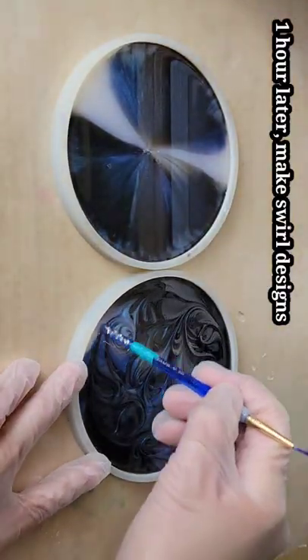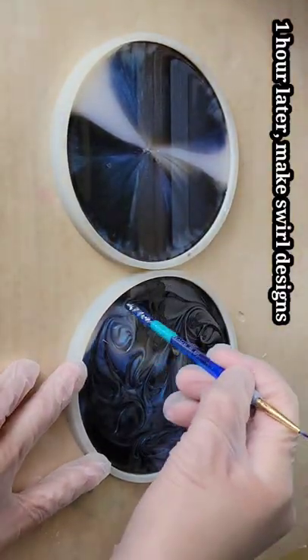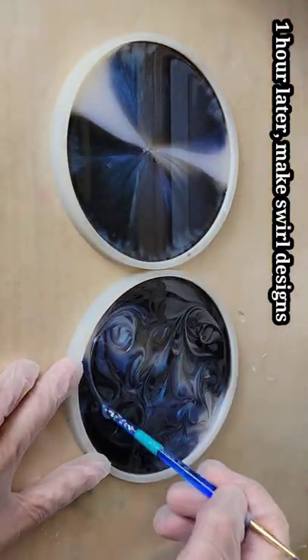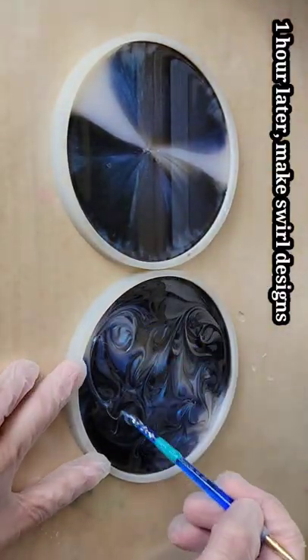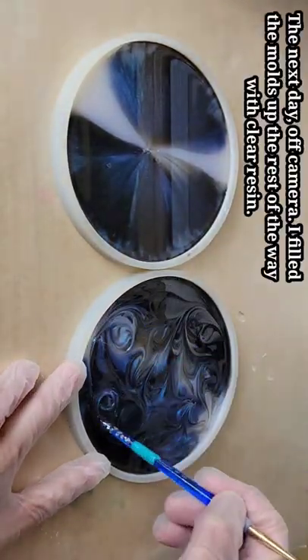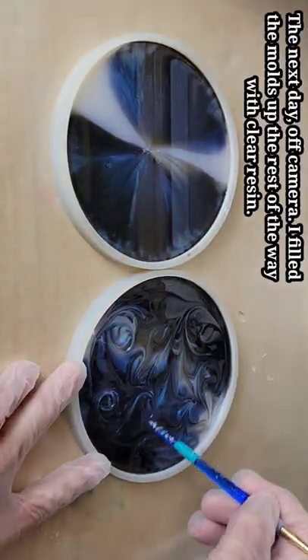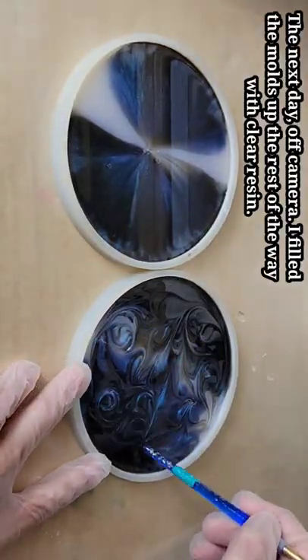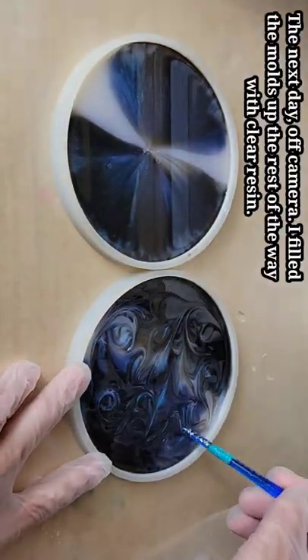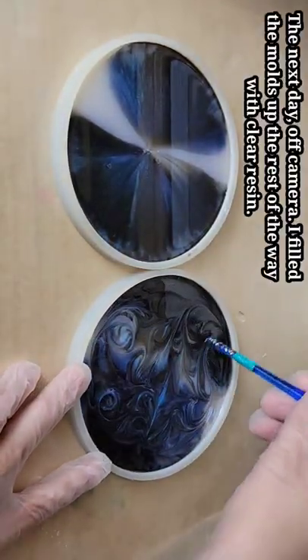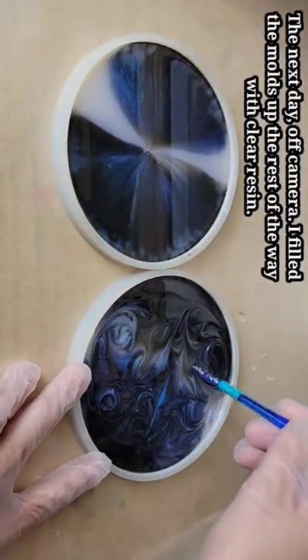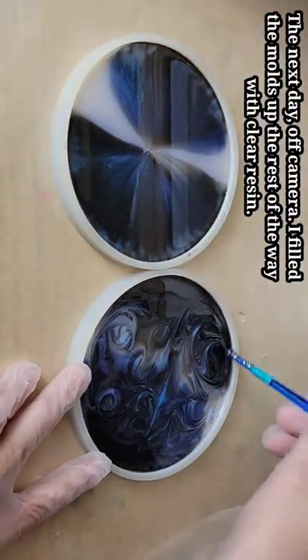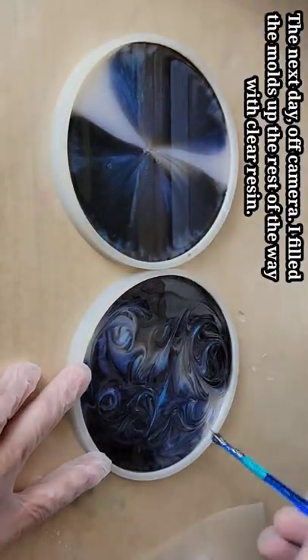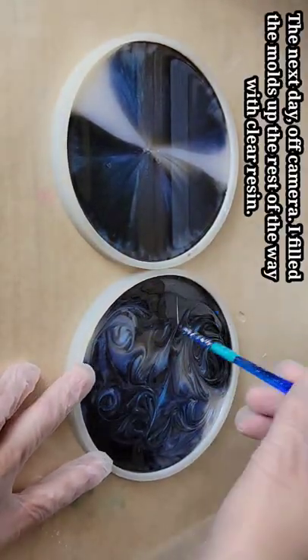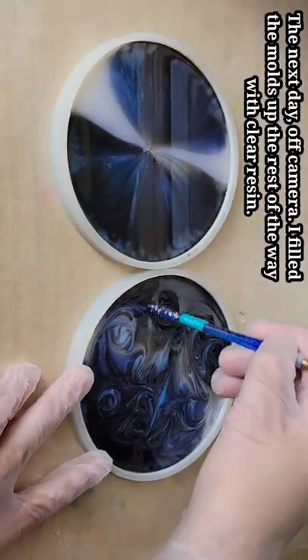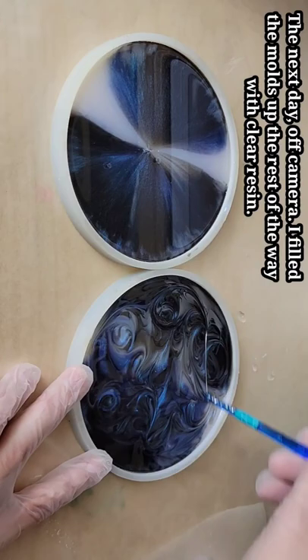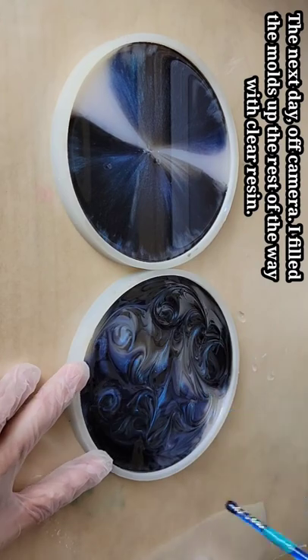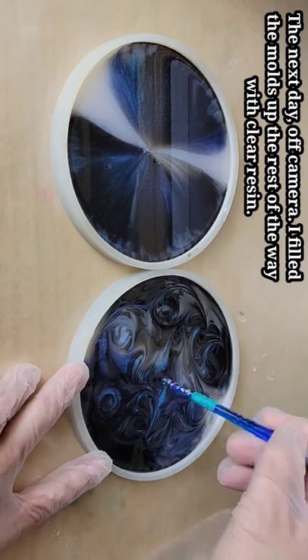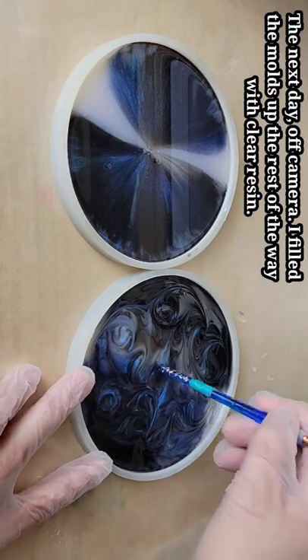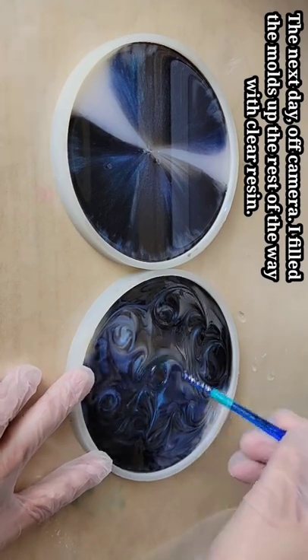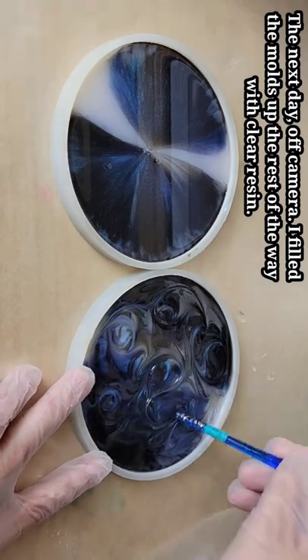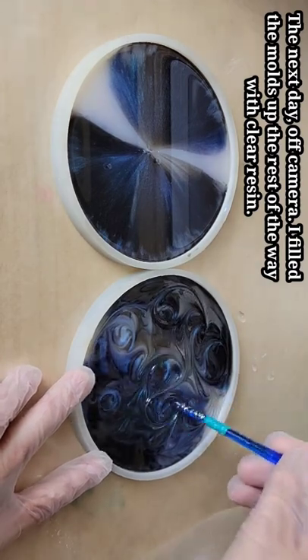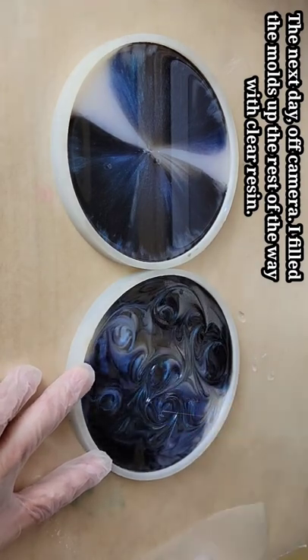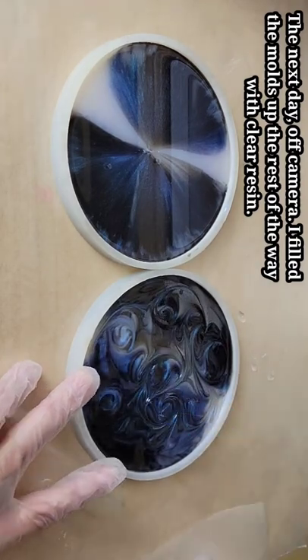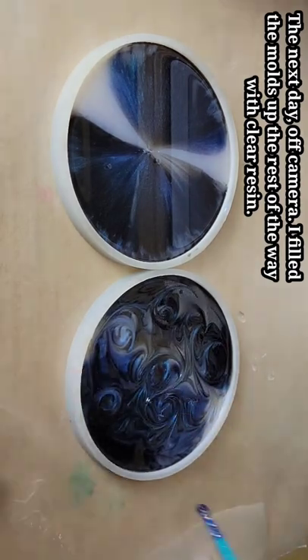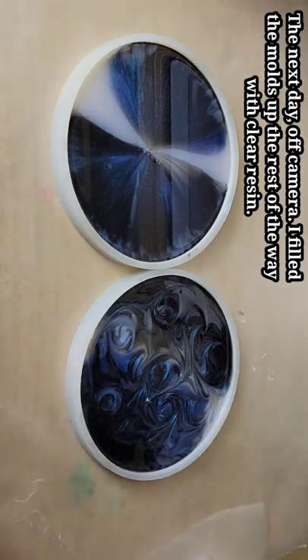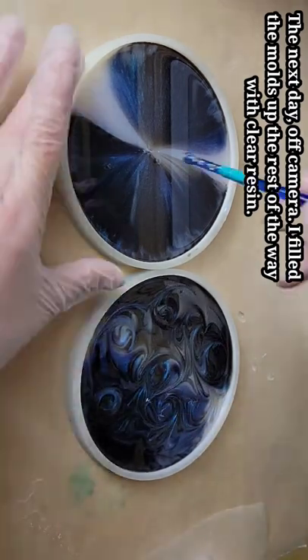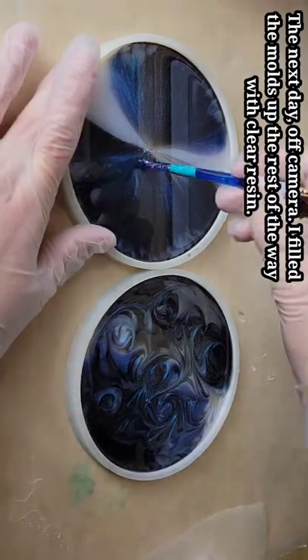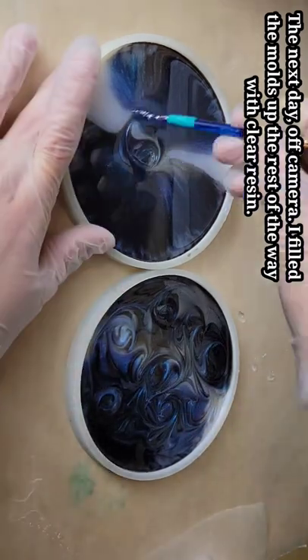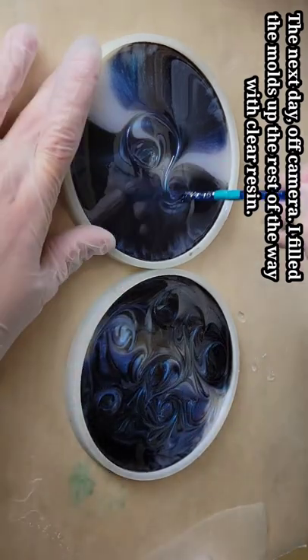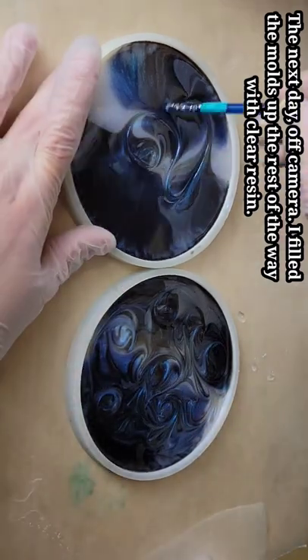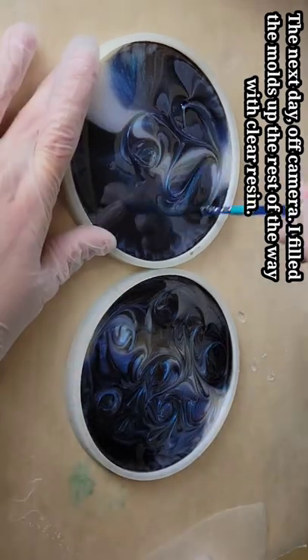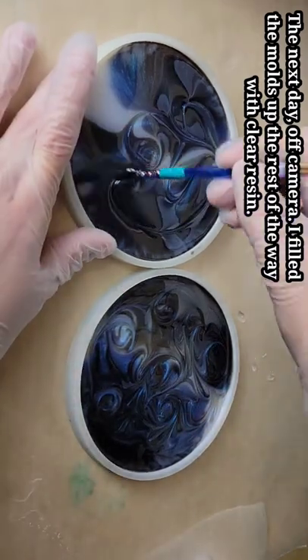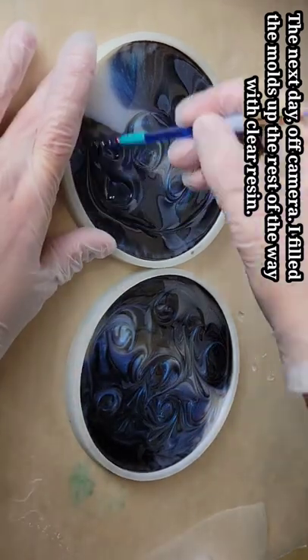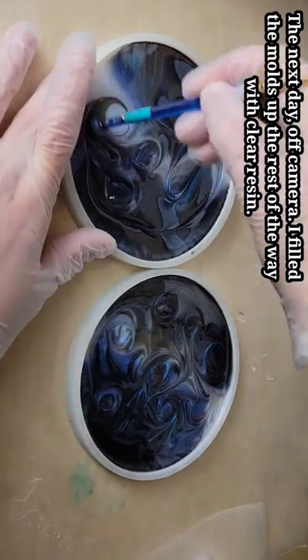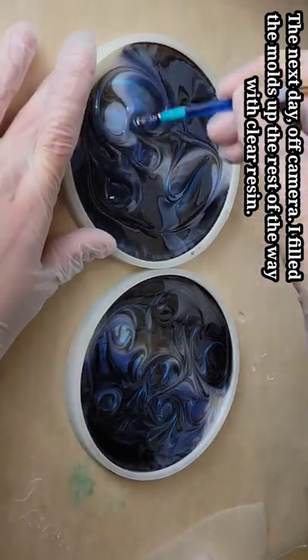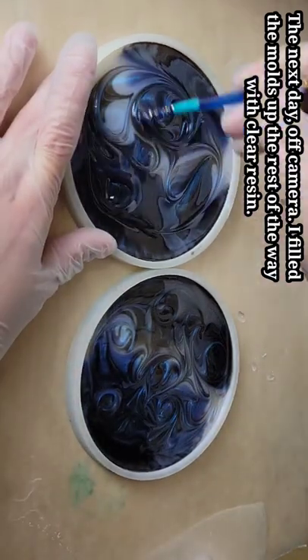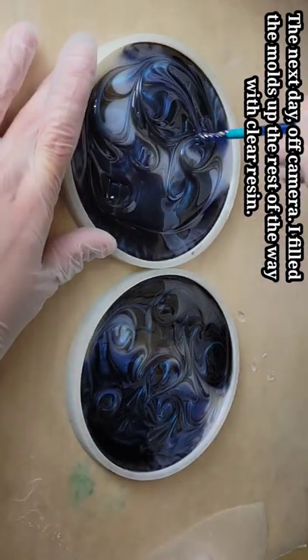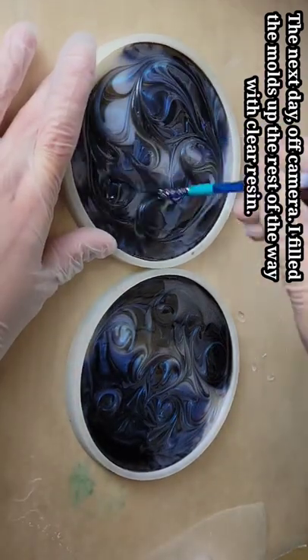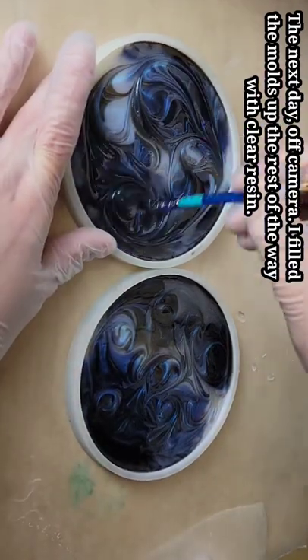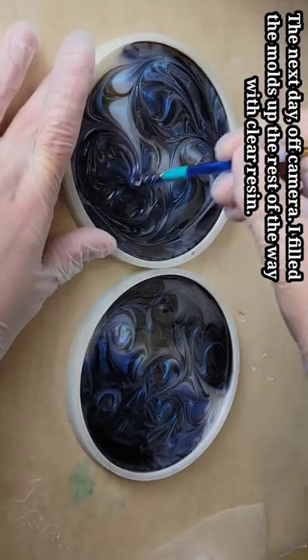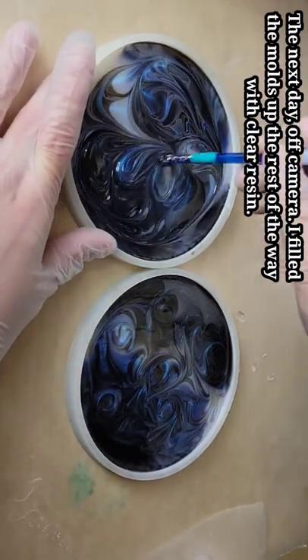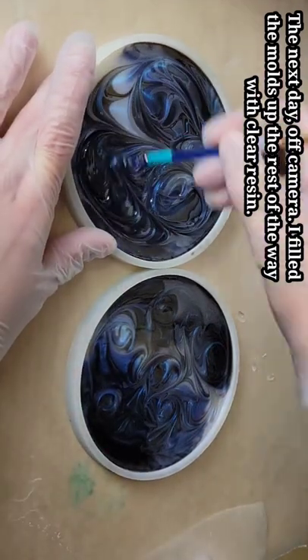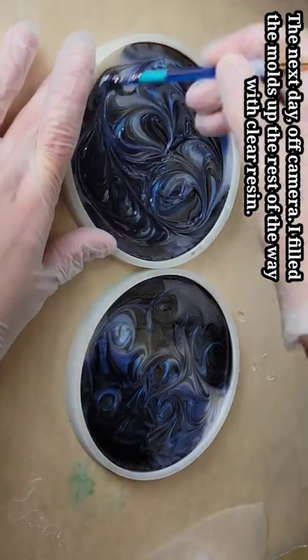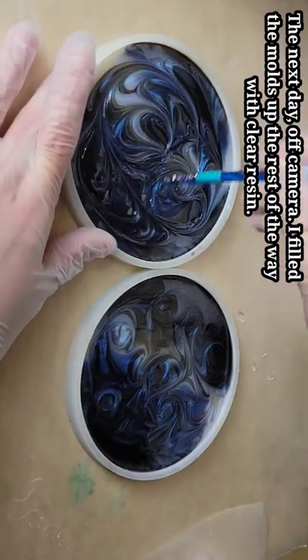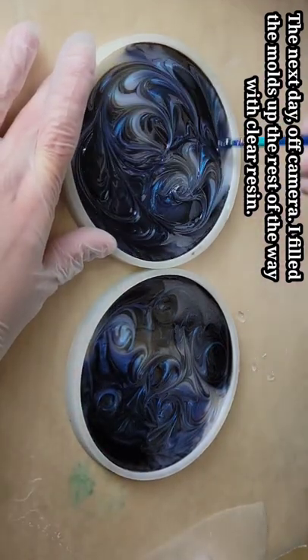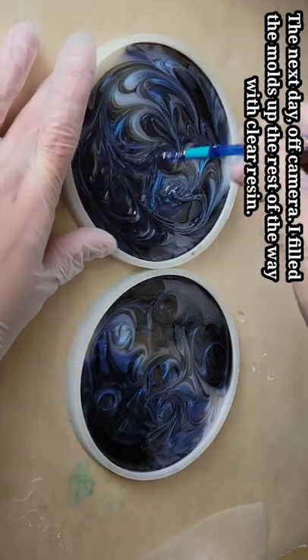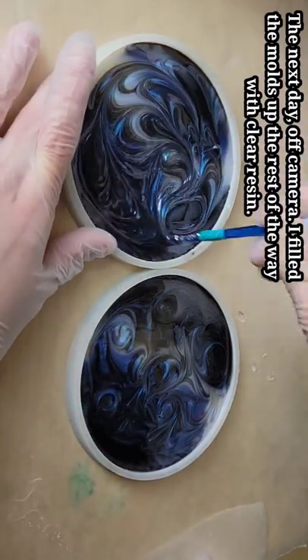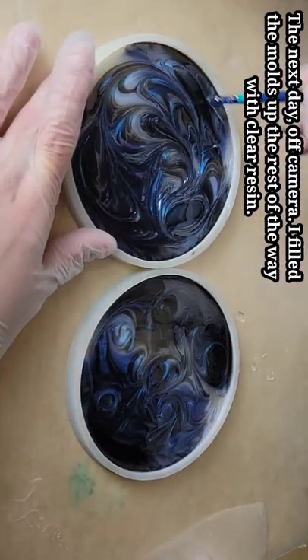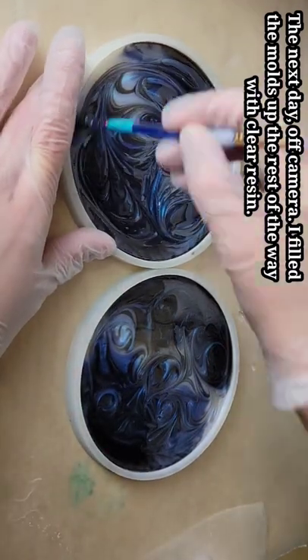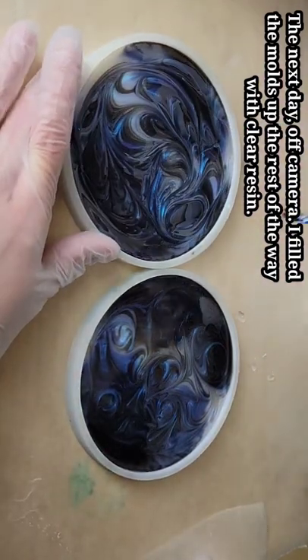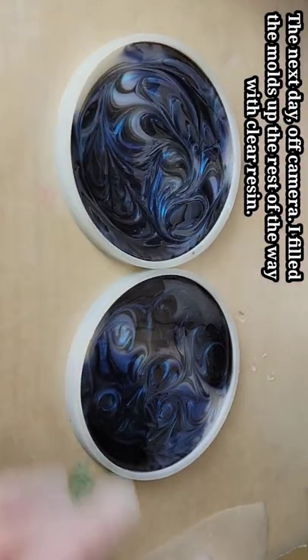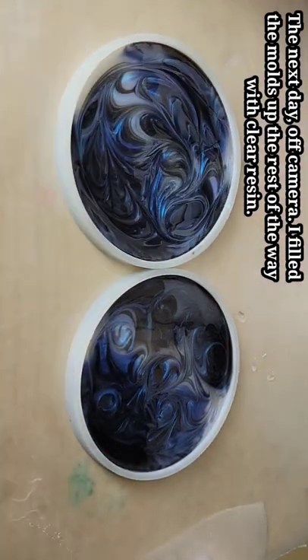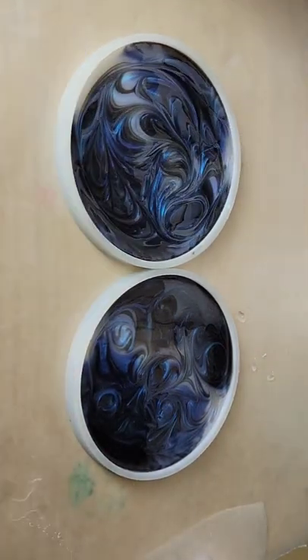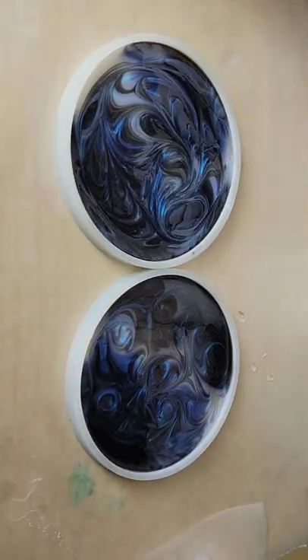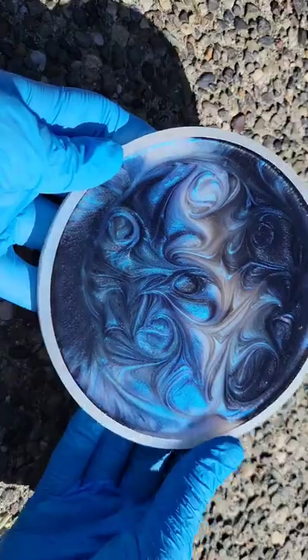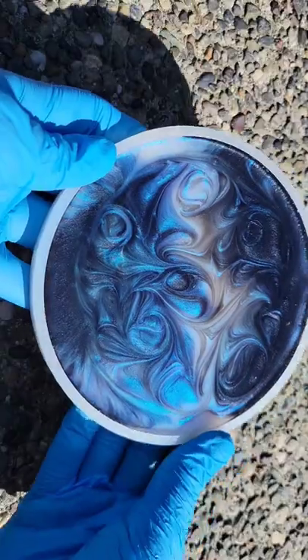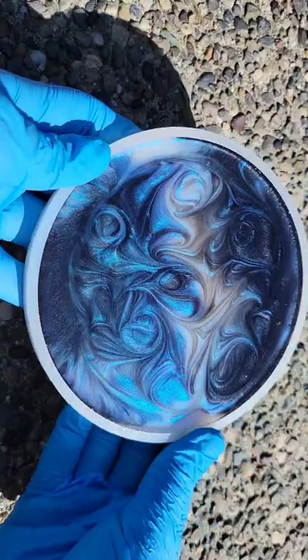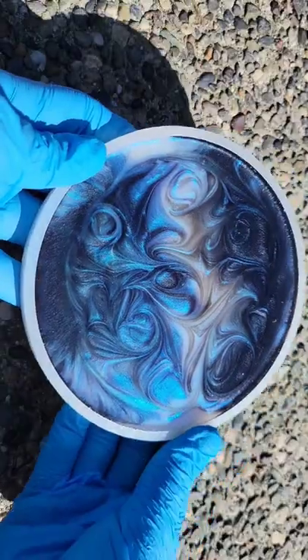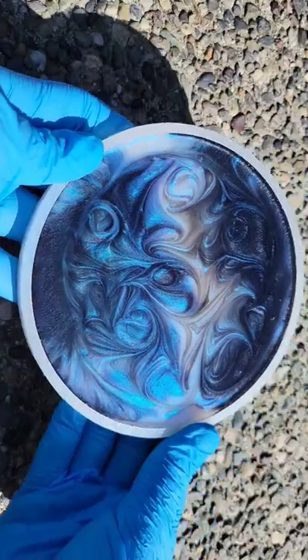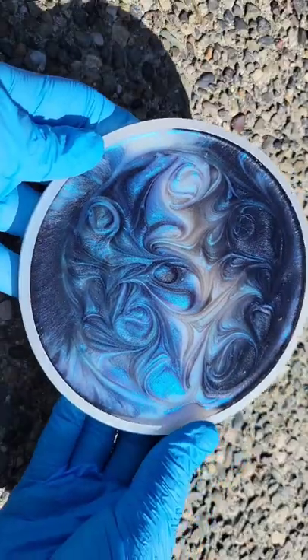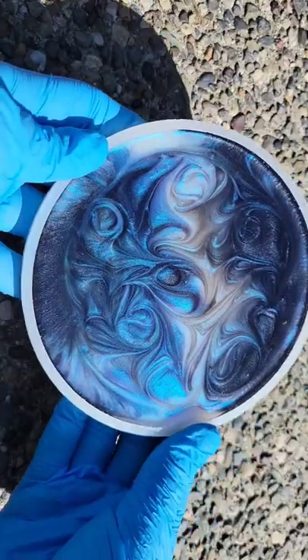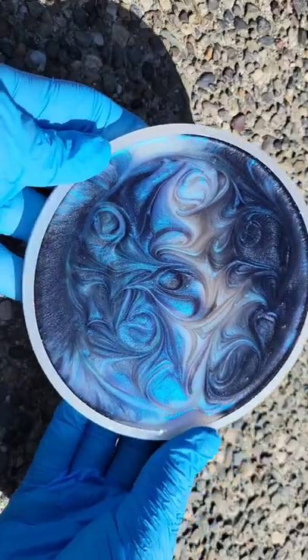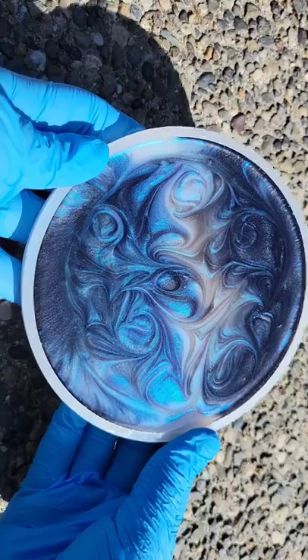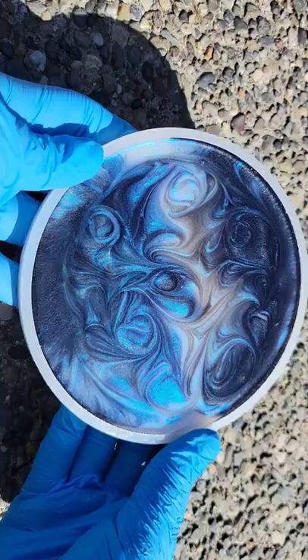This is one hour later. I'm just going in with the back of a paintbrush, going in and making swirly designs in each of my molds.